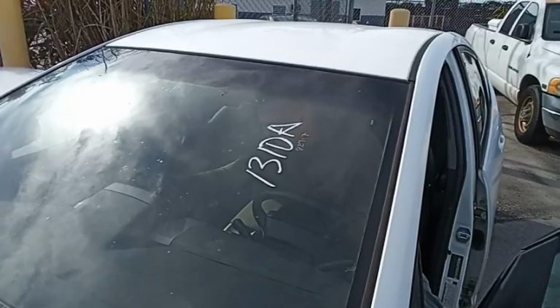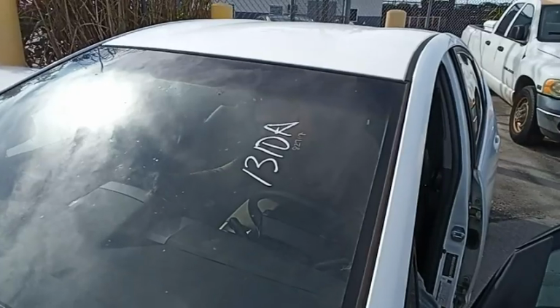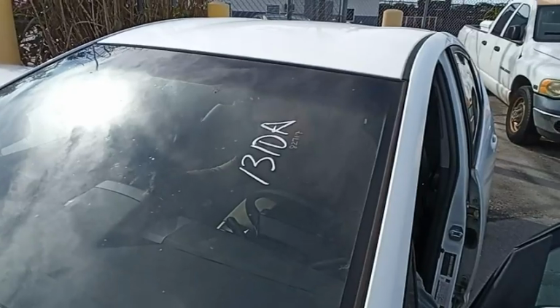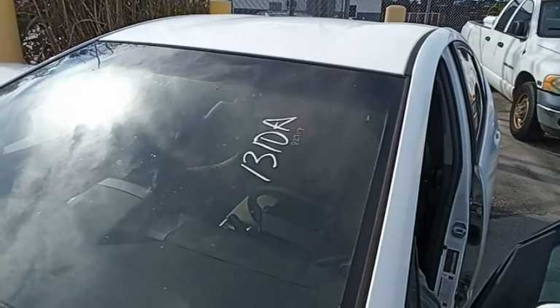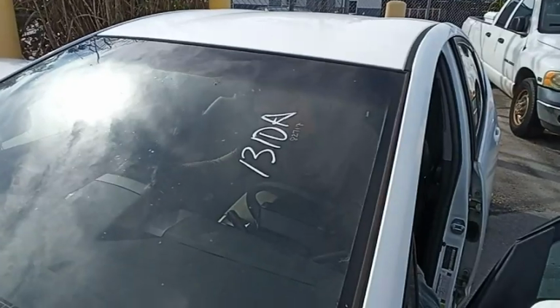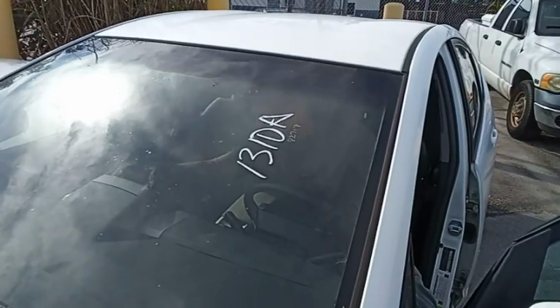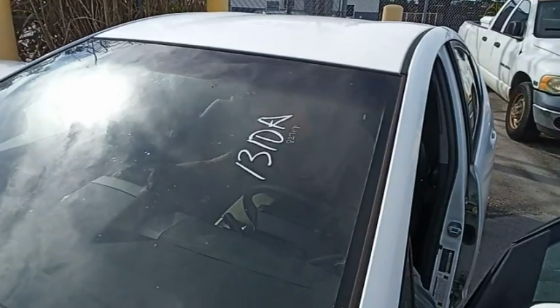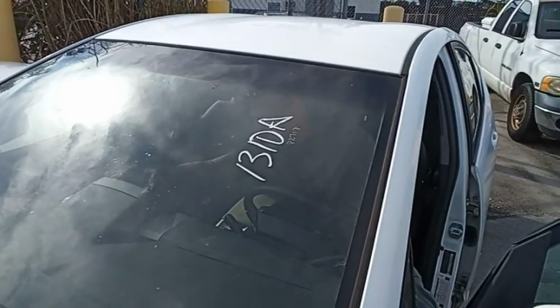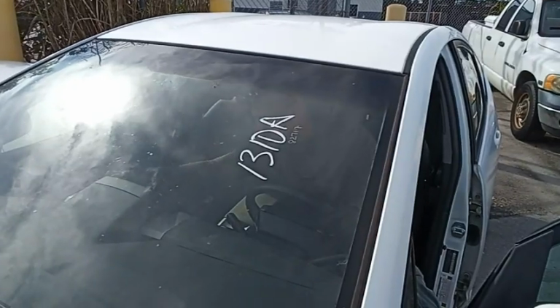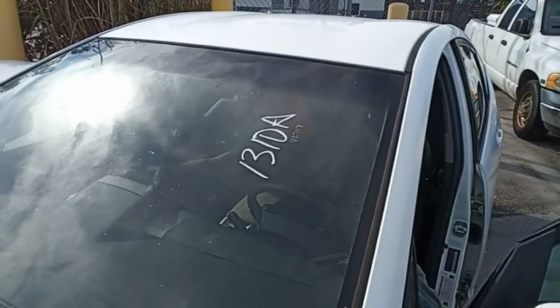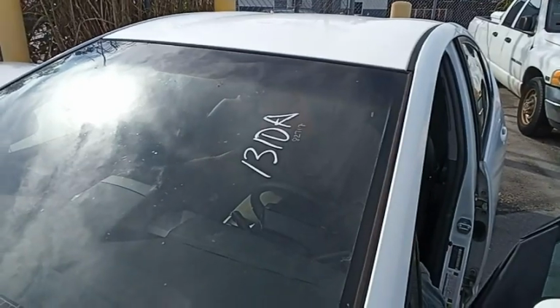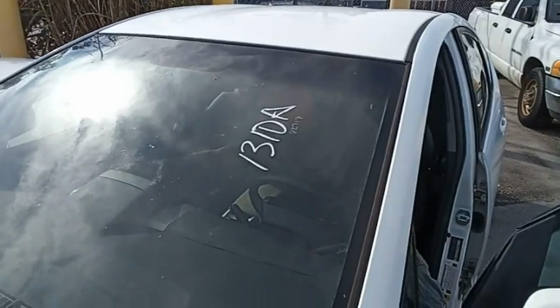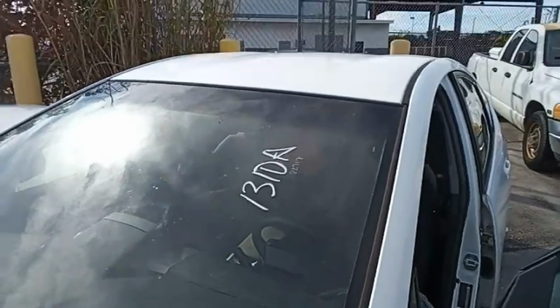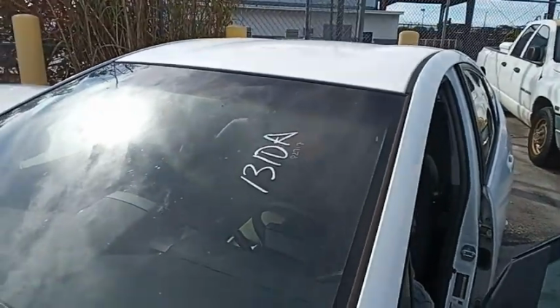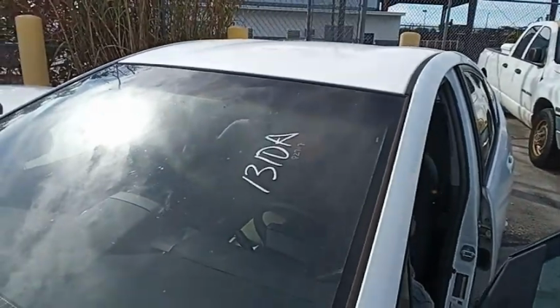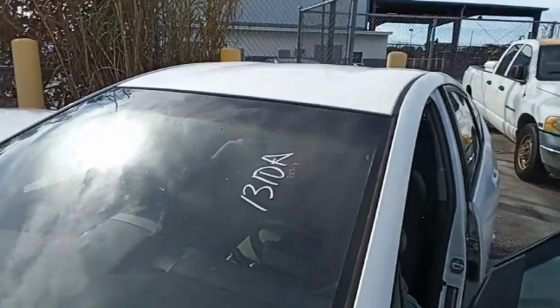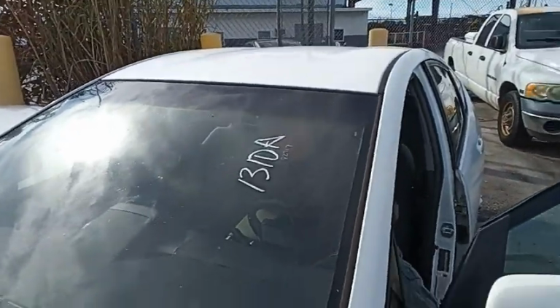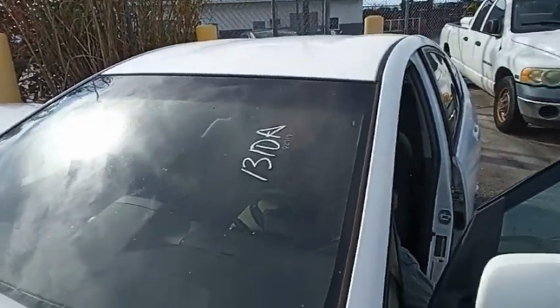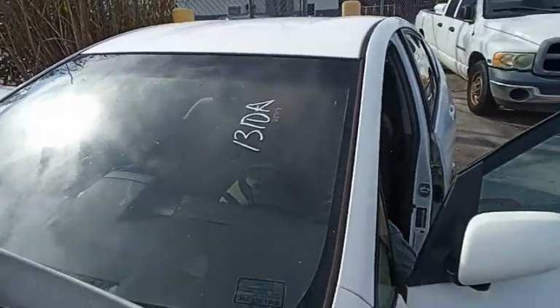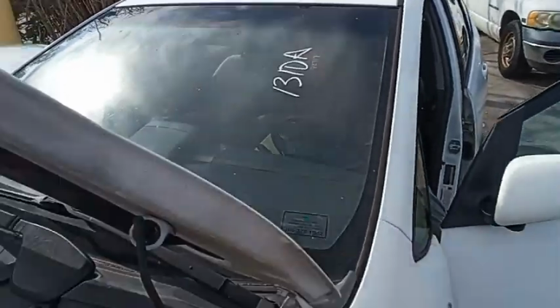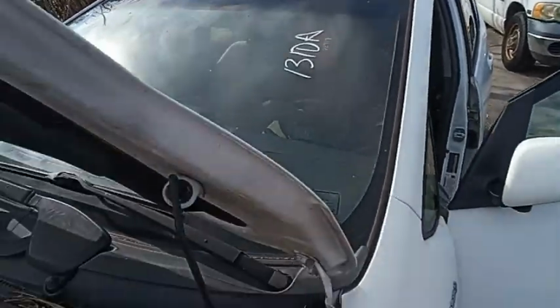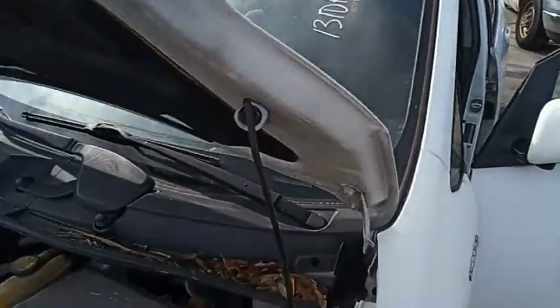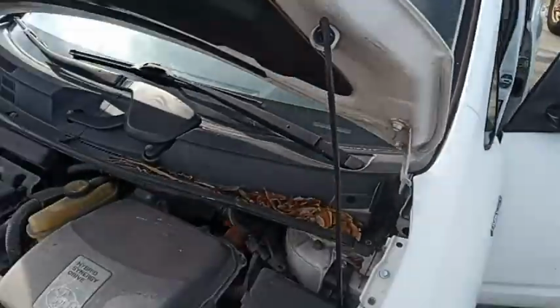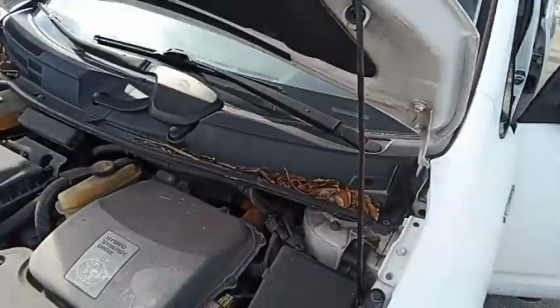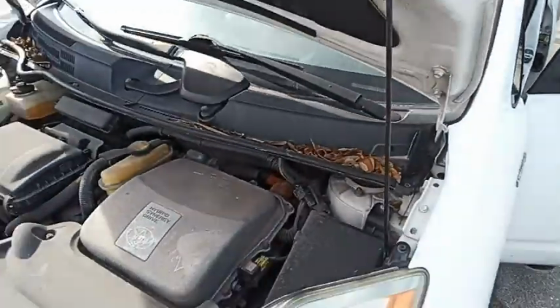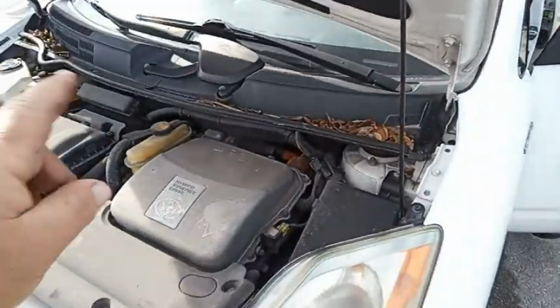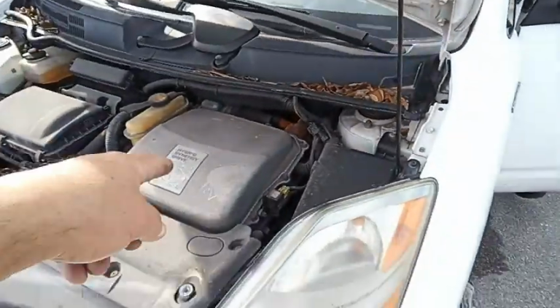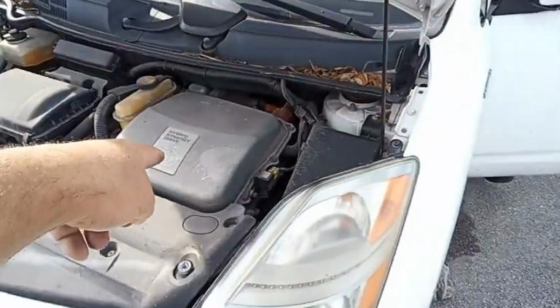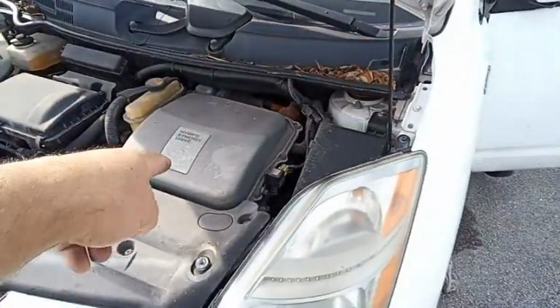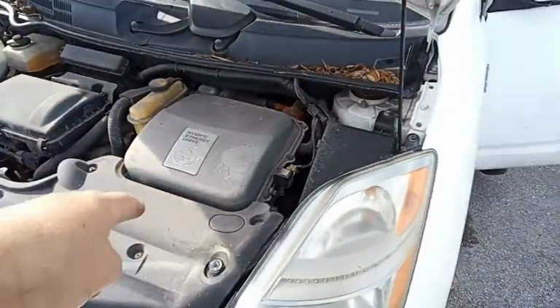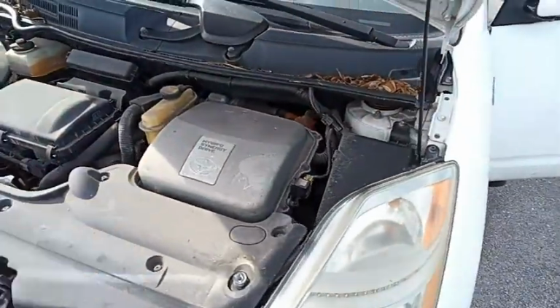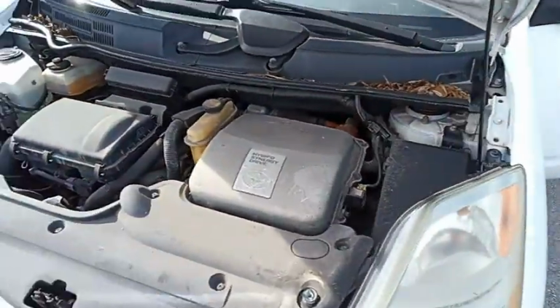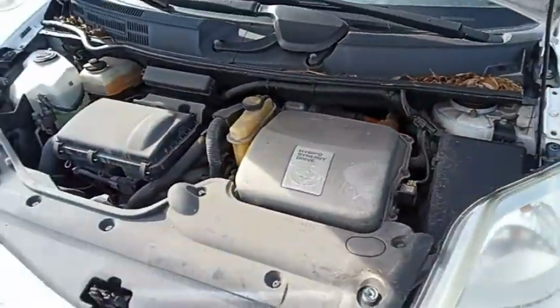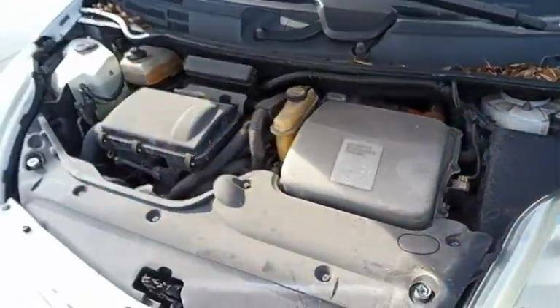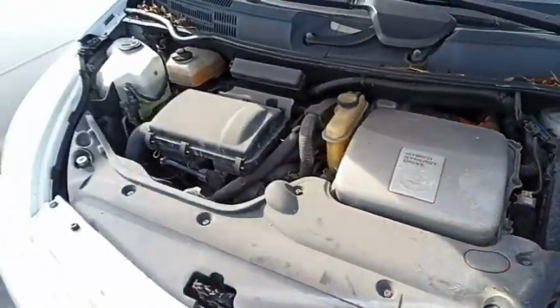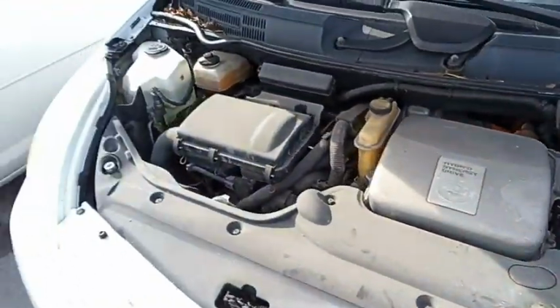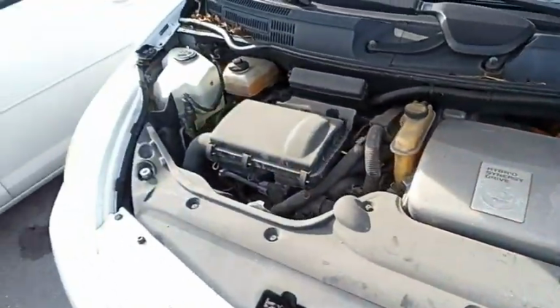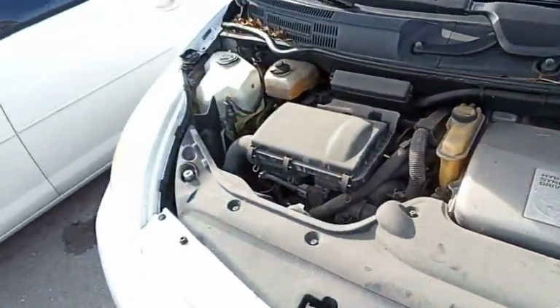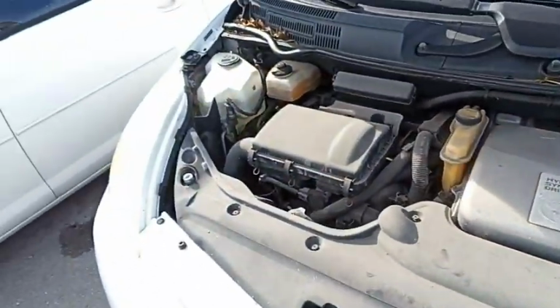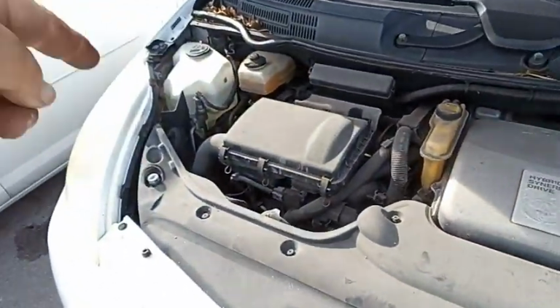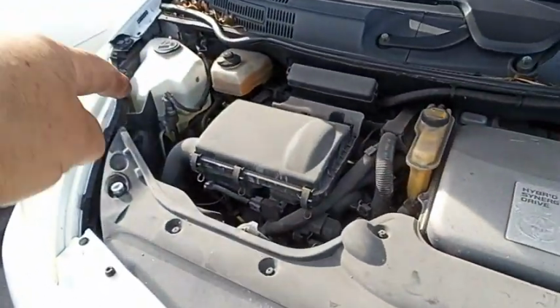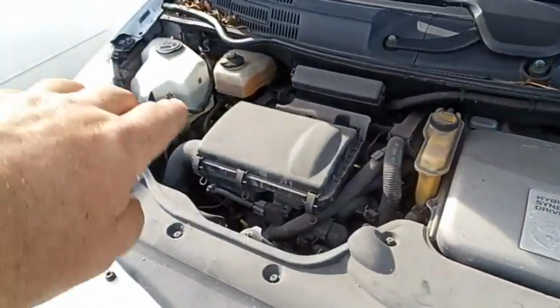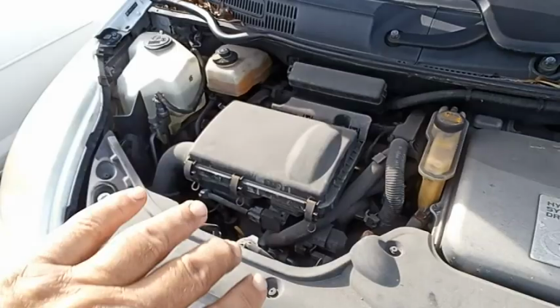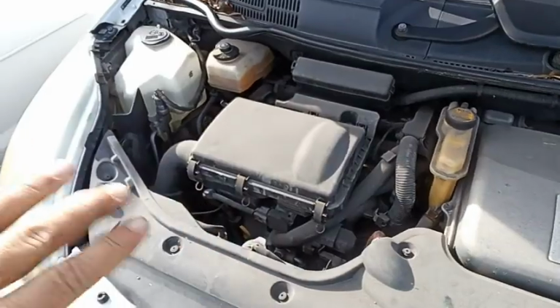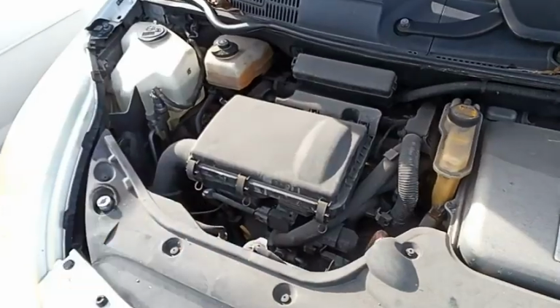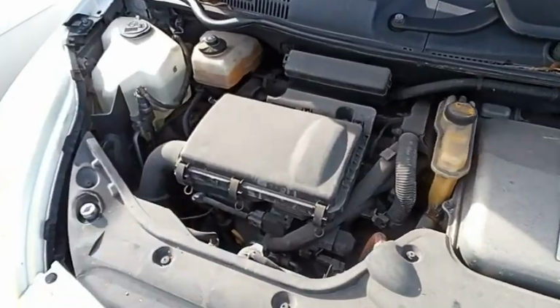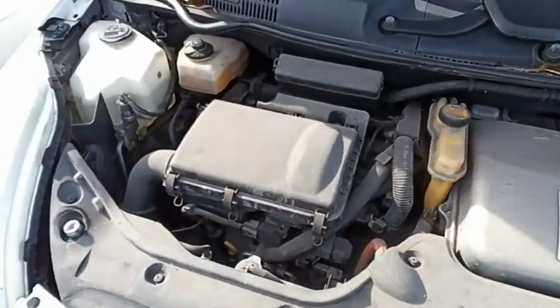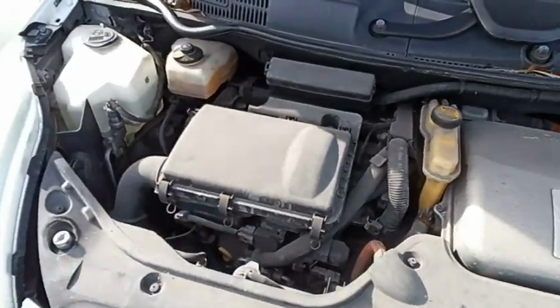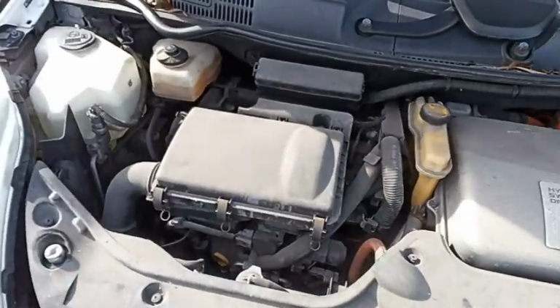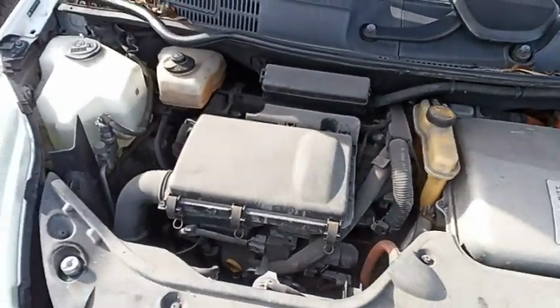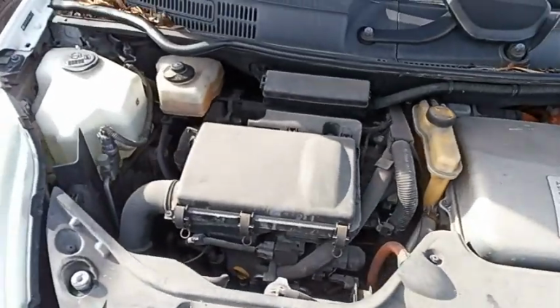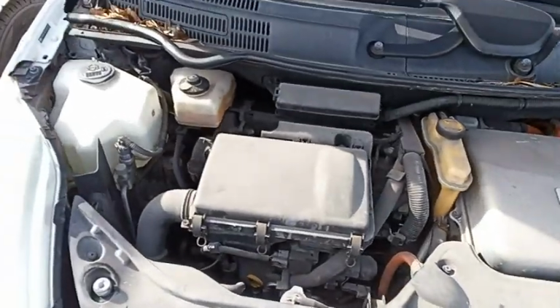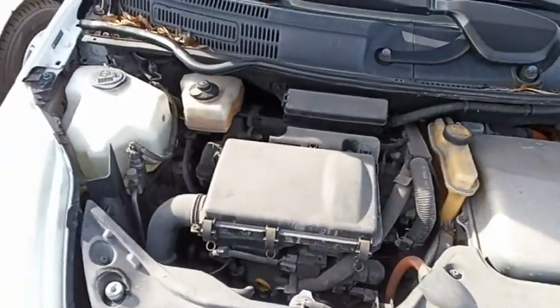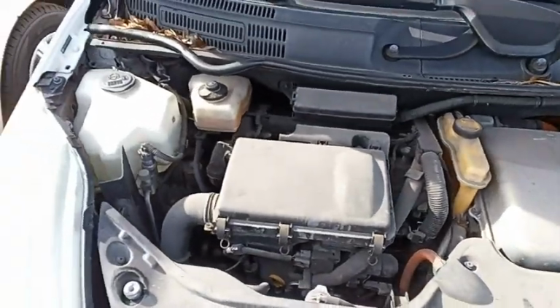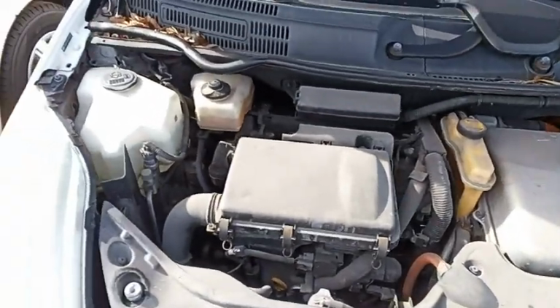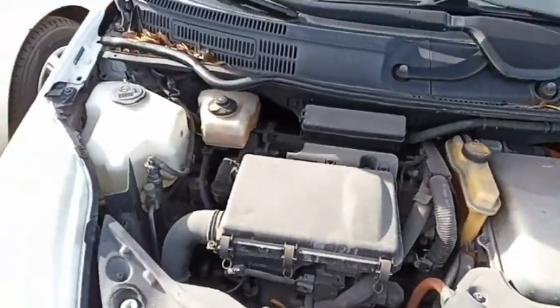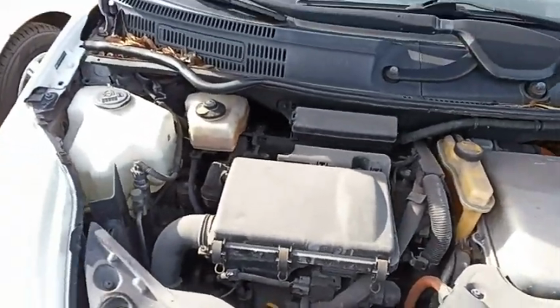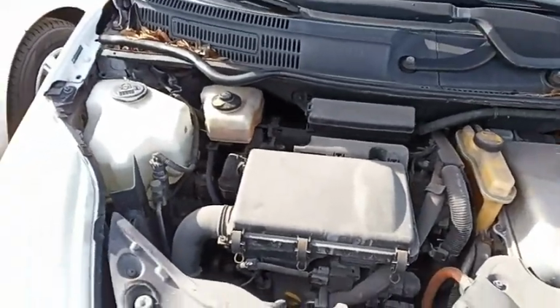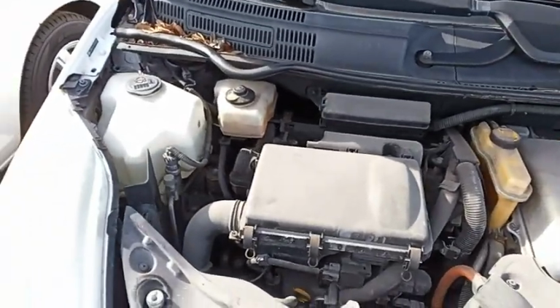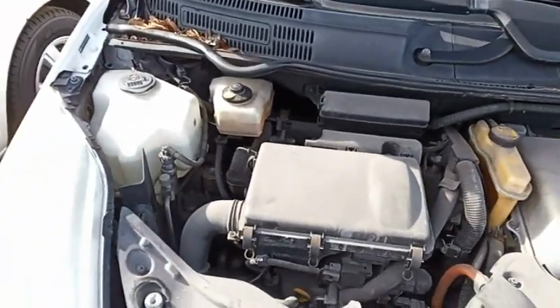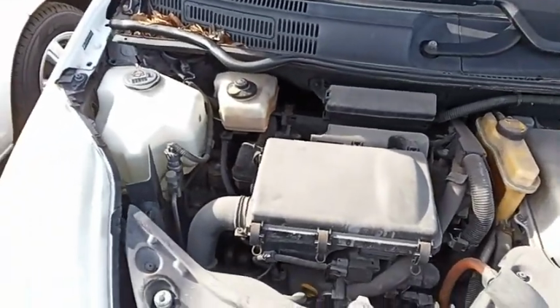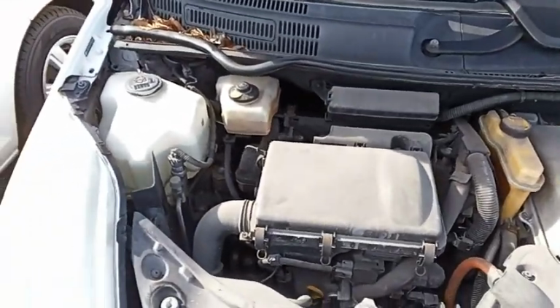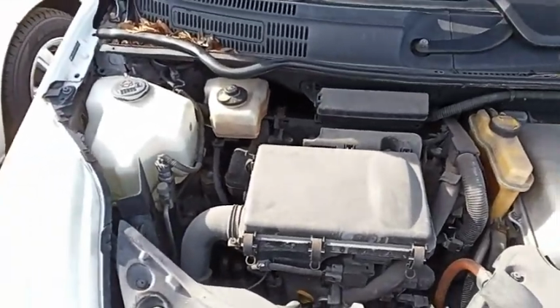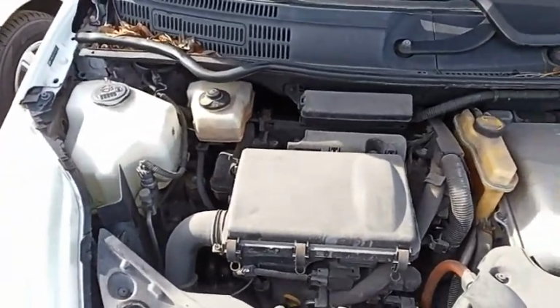This is a Toyota Prius. It's a hybrid vehicle. This little motor turns on and off as needed.